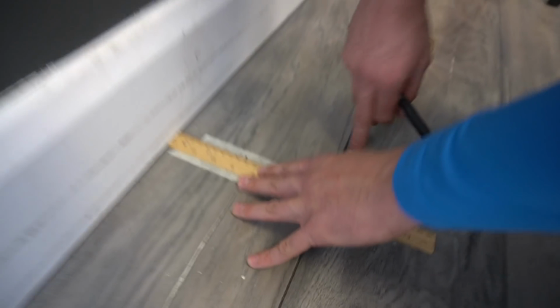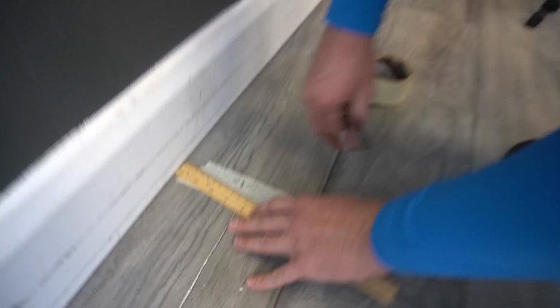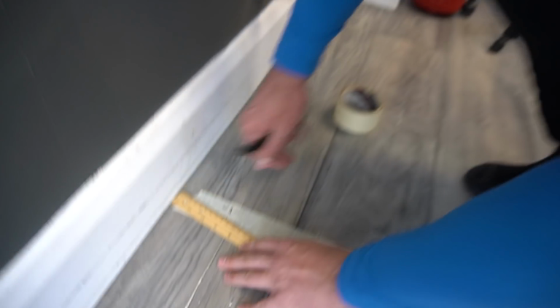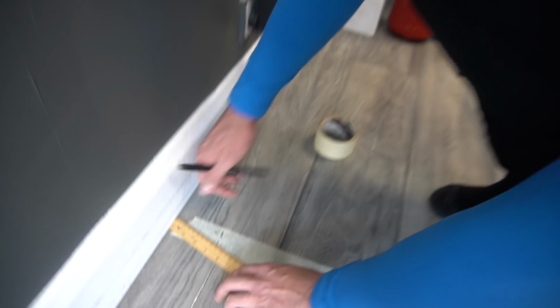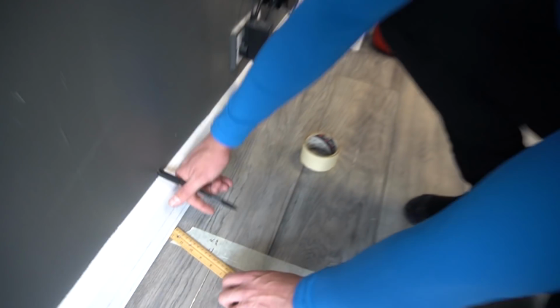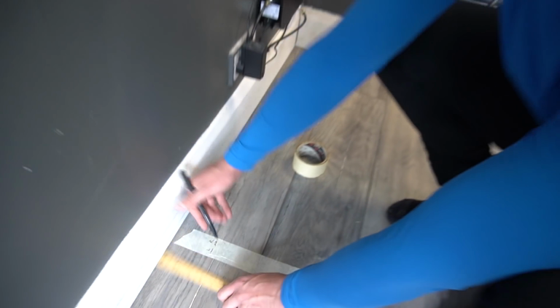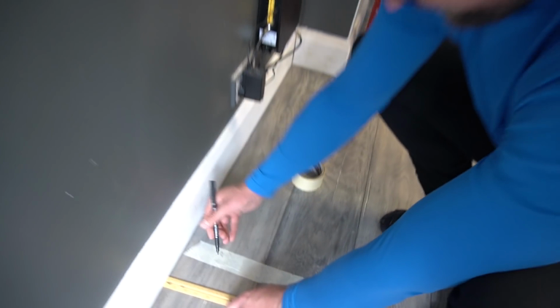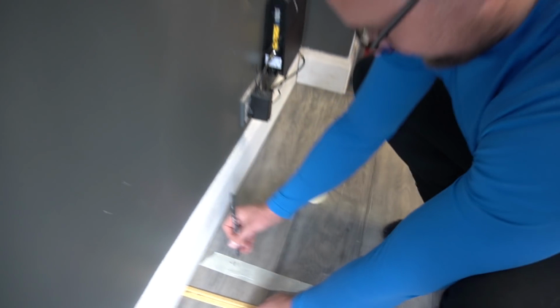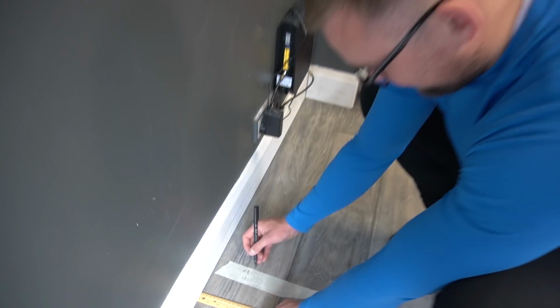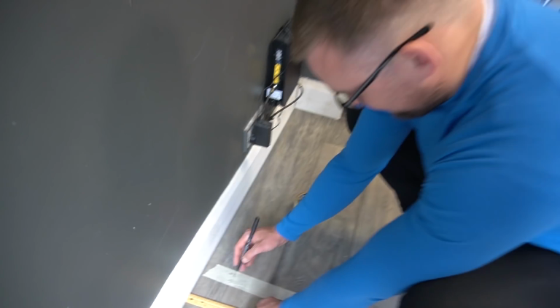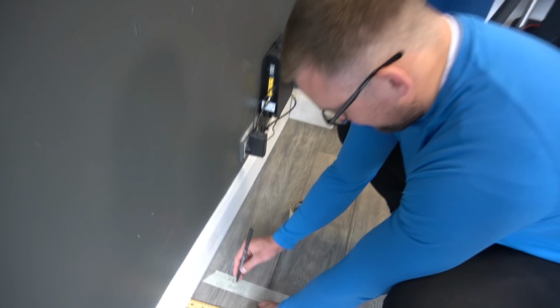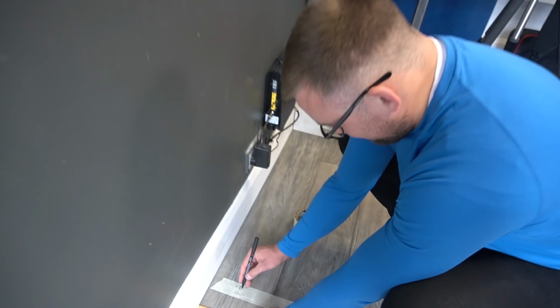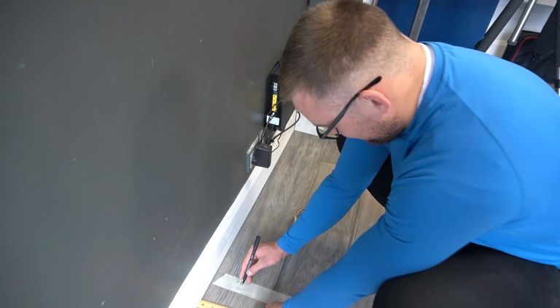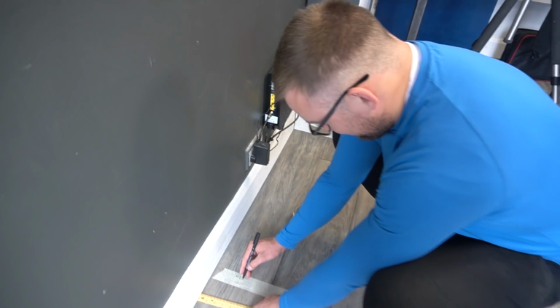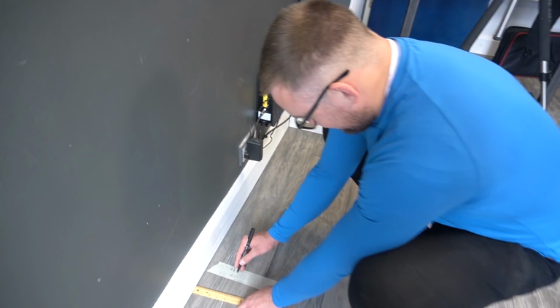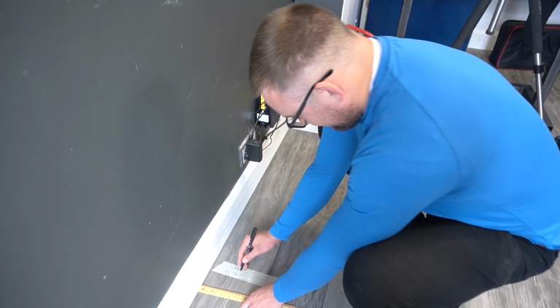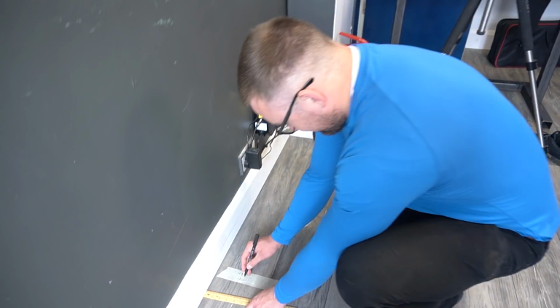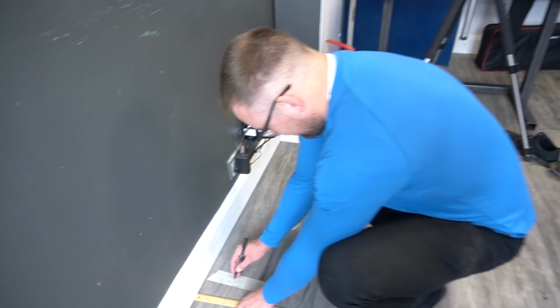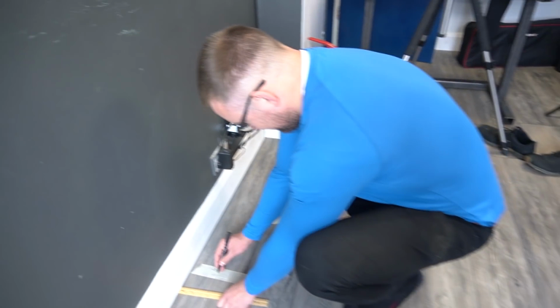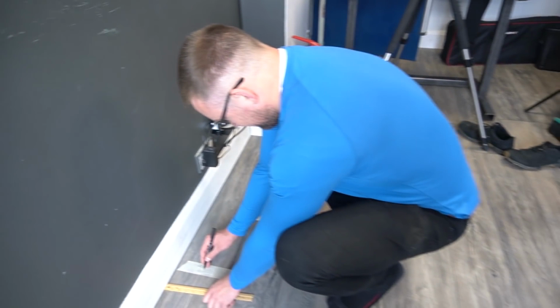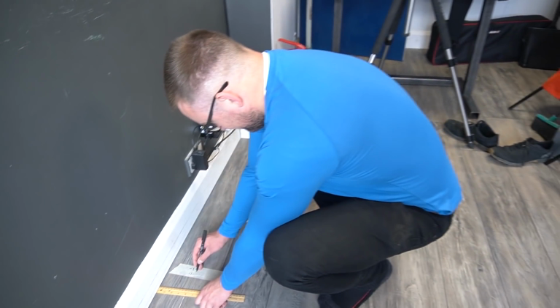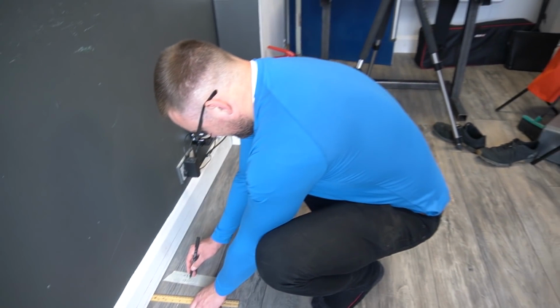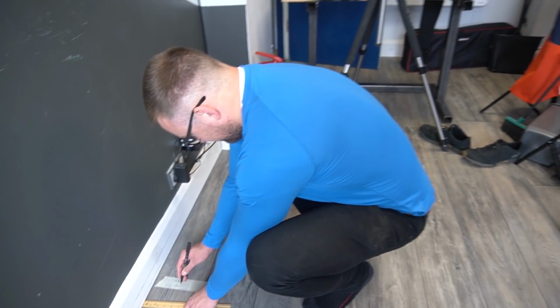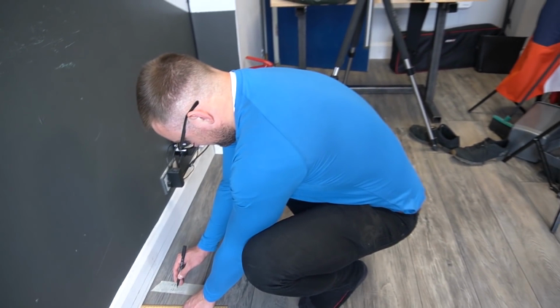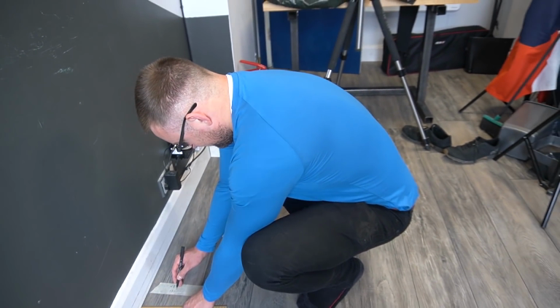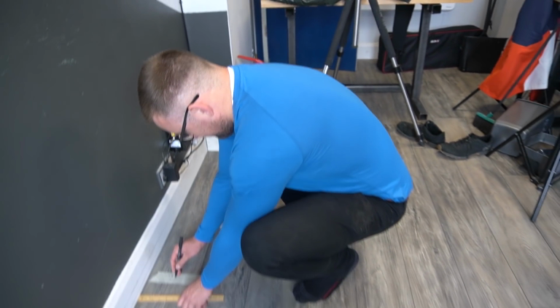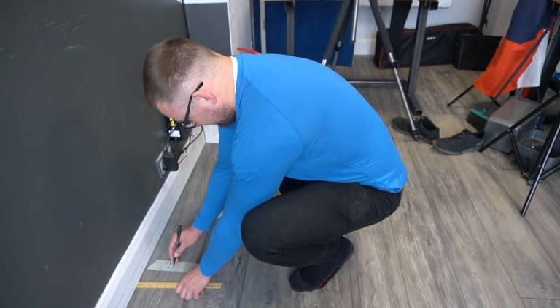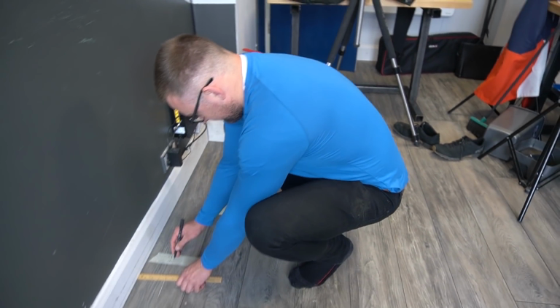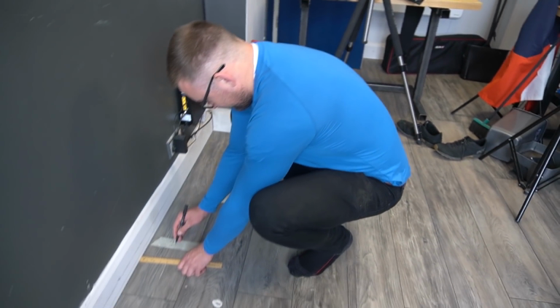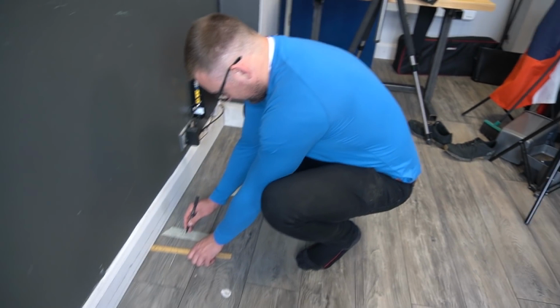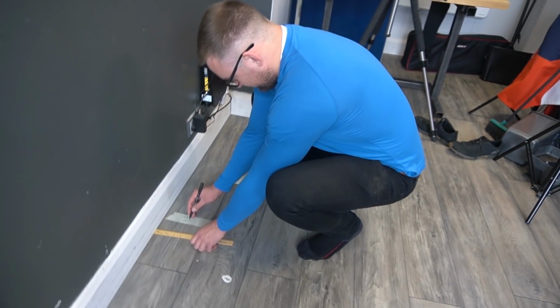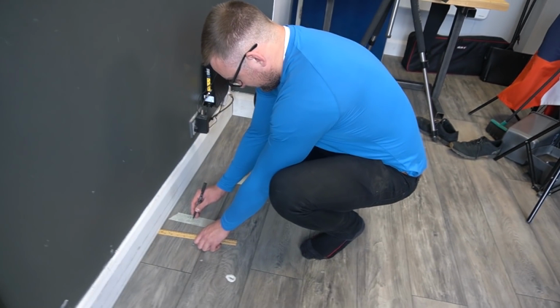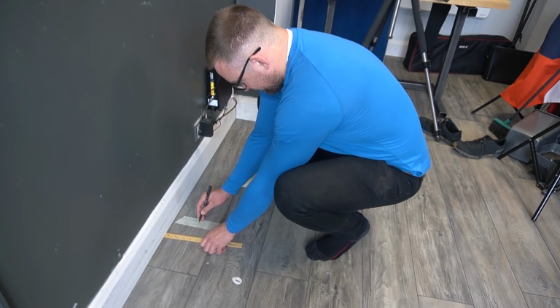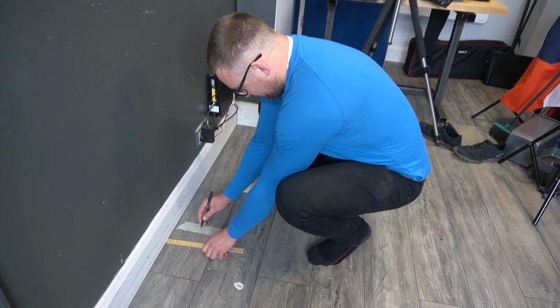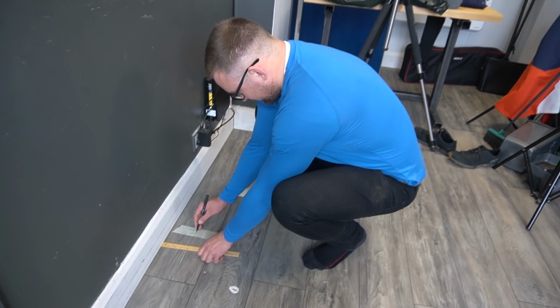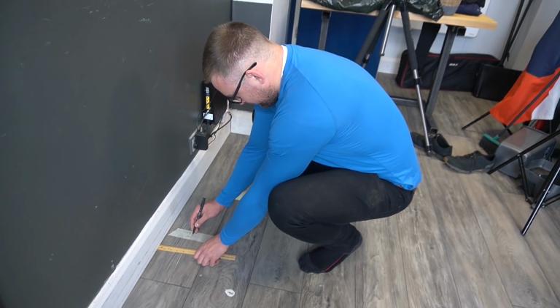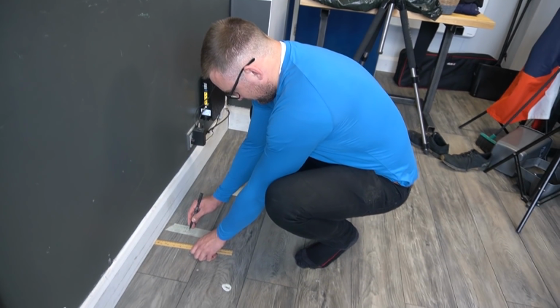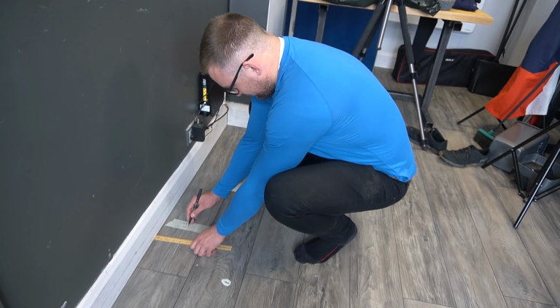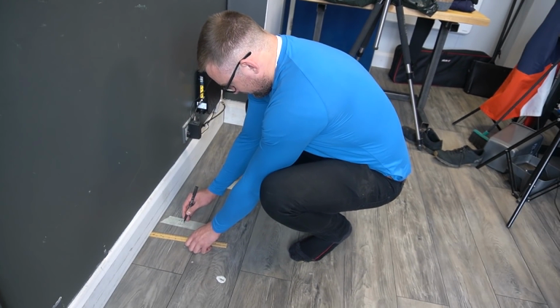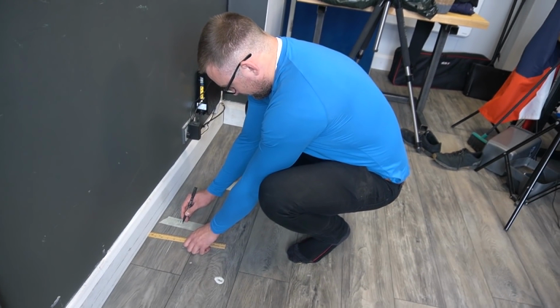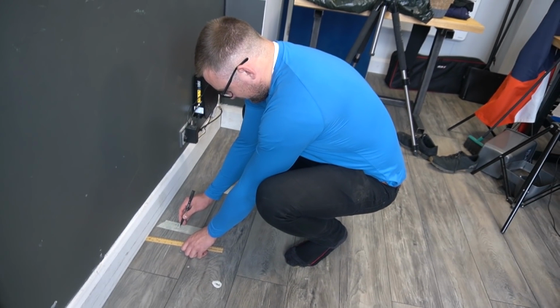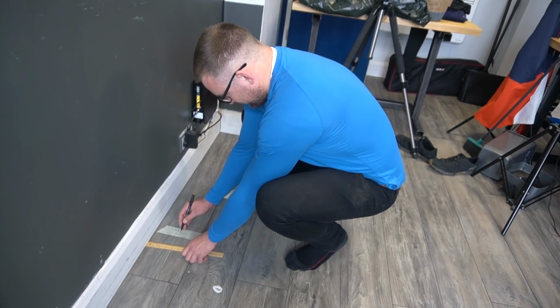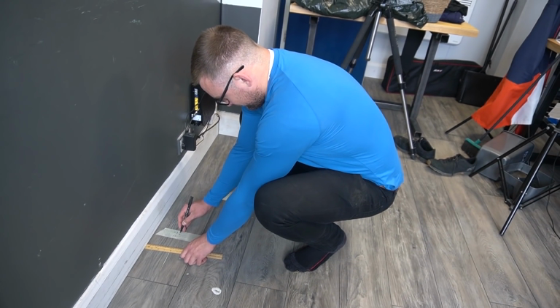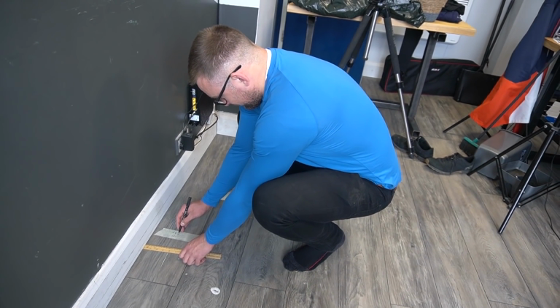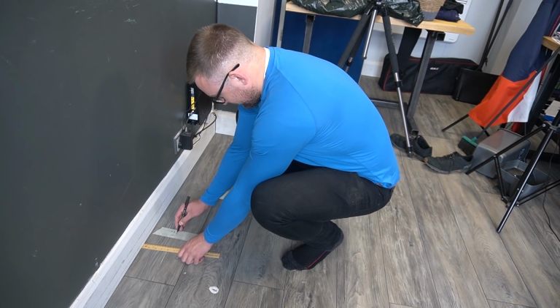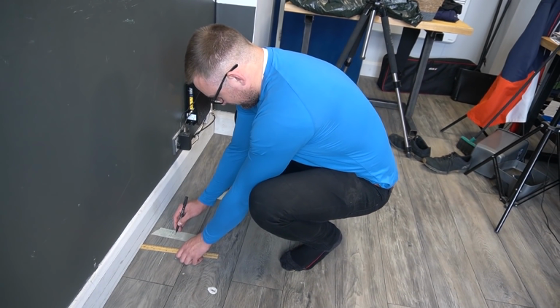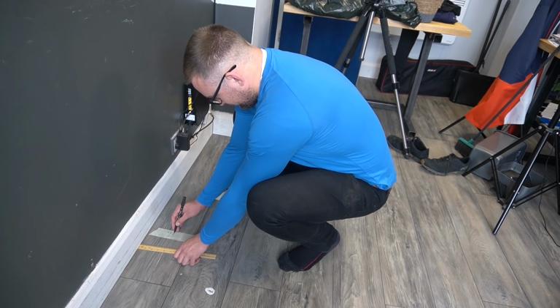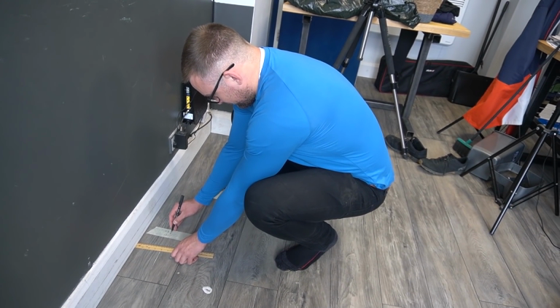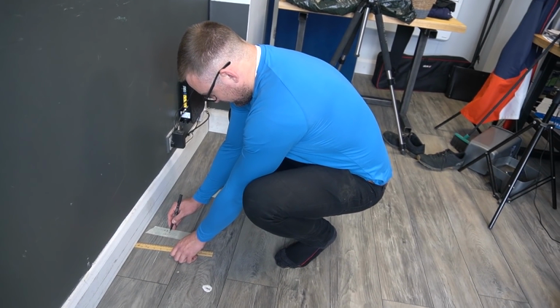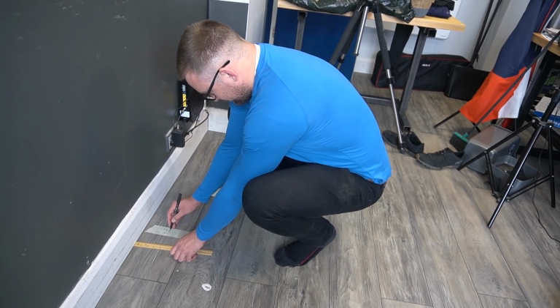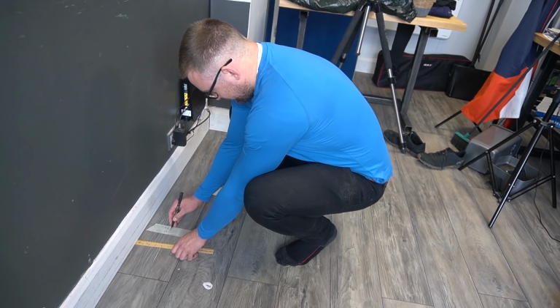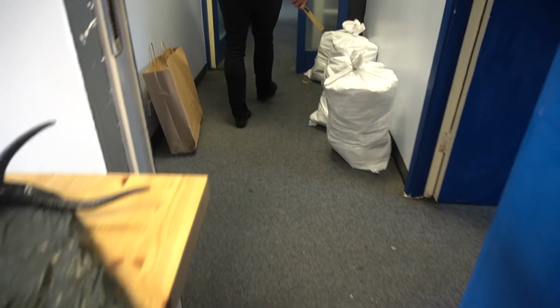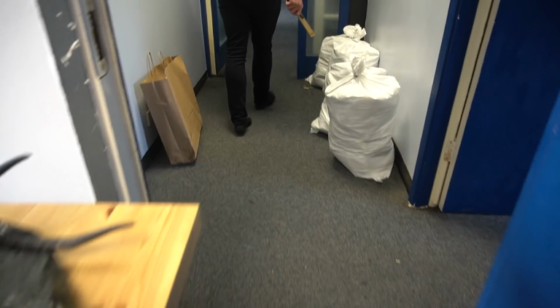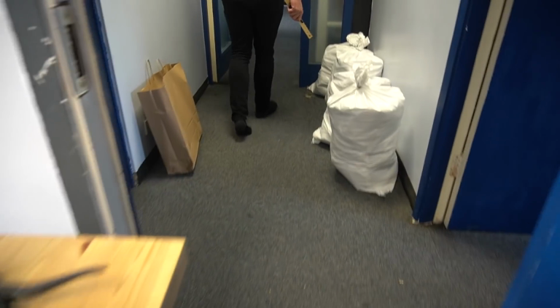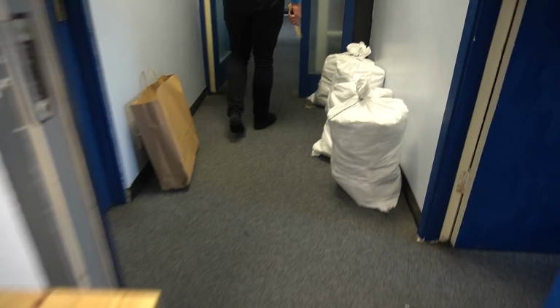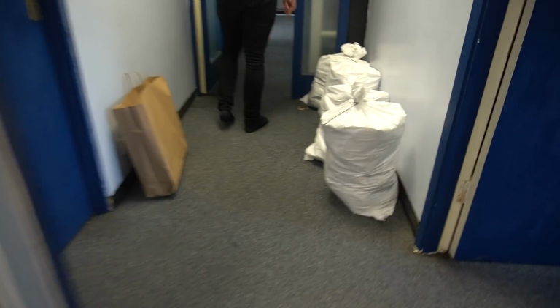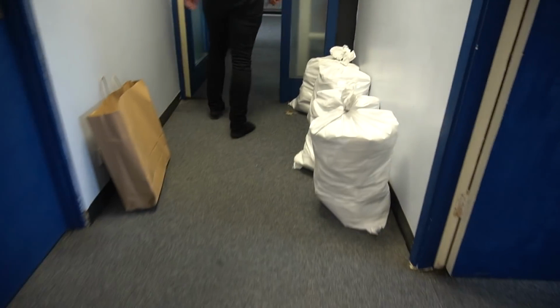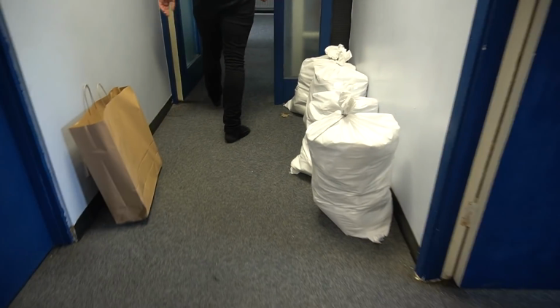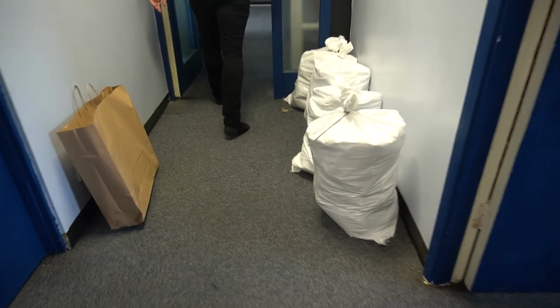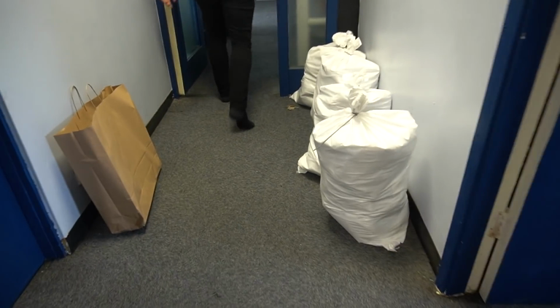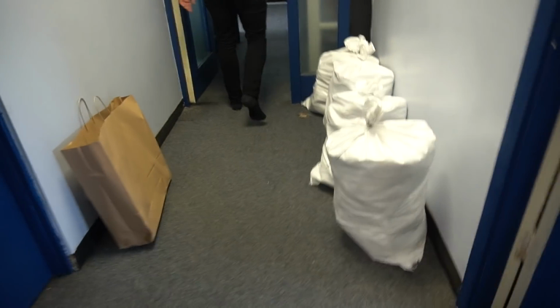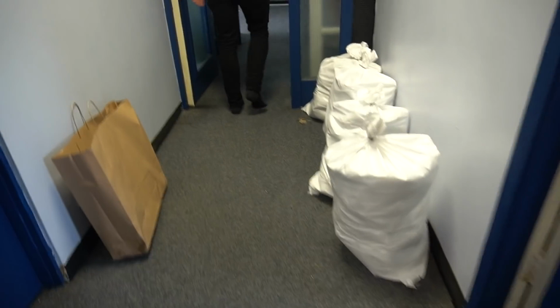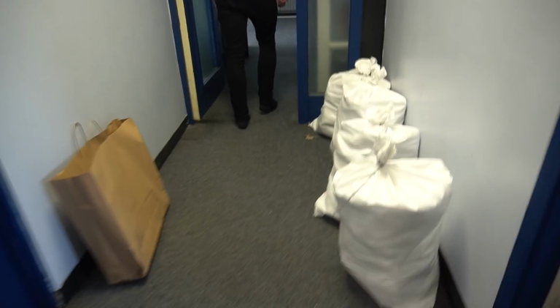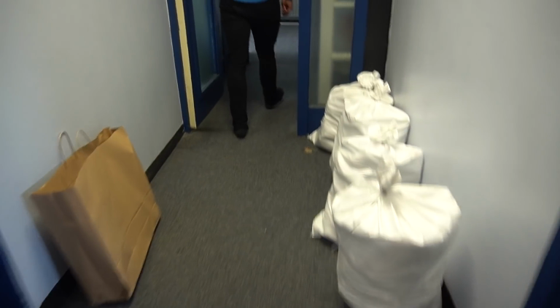Now we're going to need some prolonged stretches. I've got a big bag of paper on me.